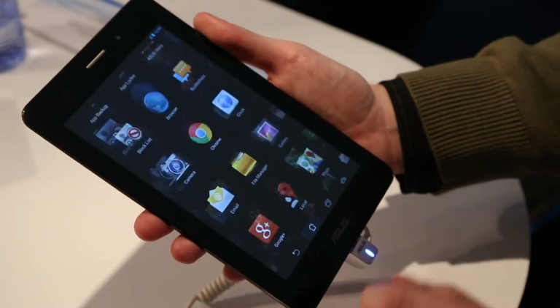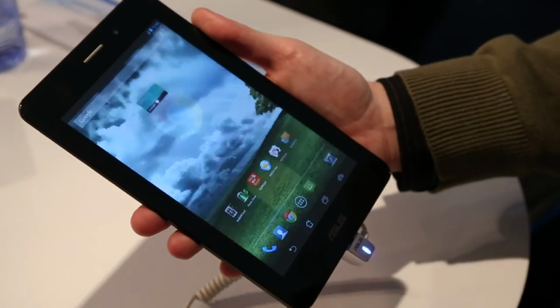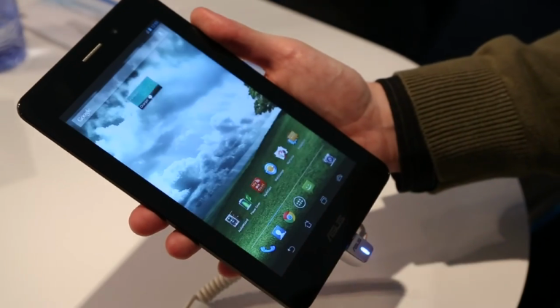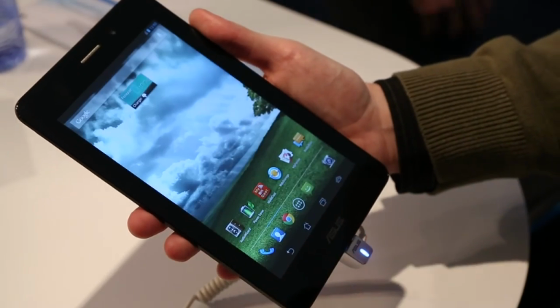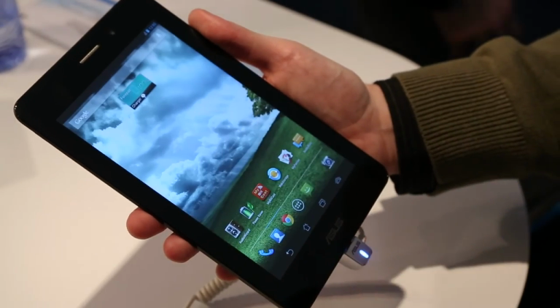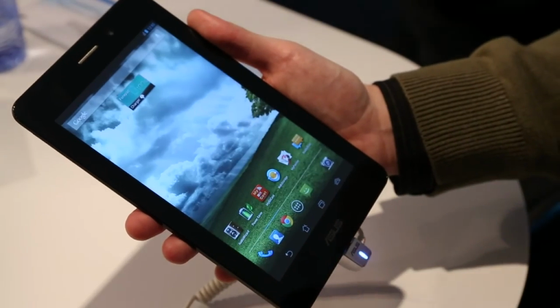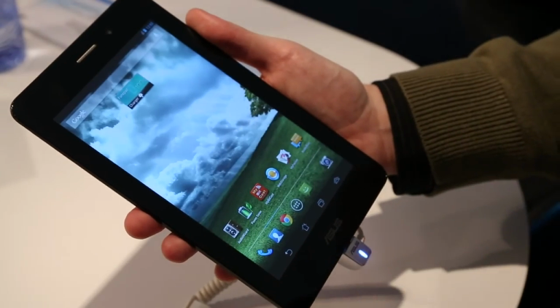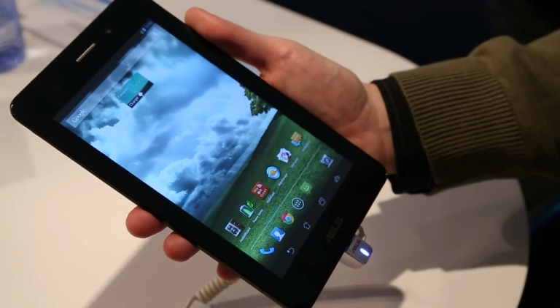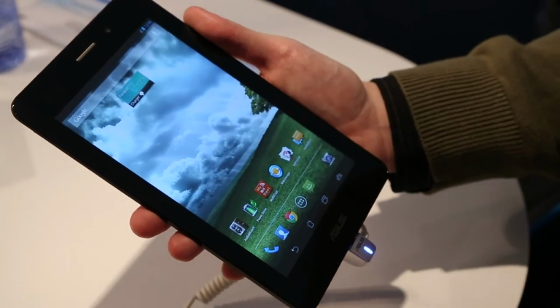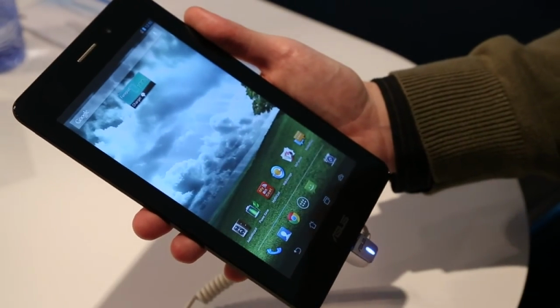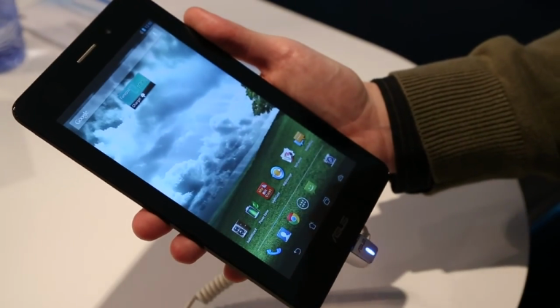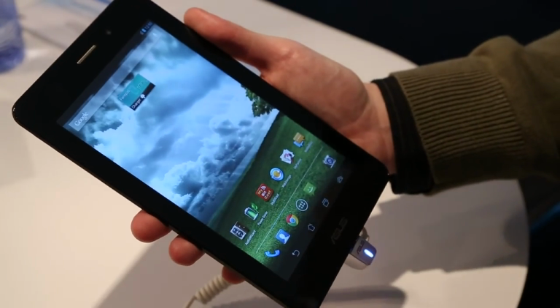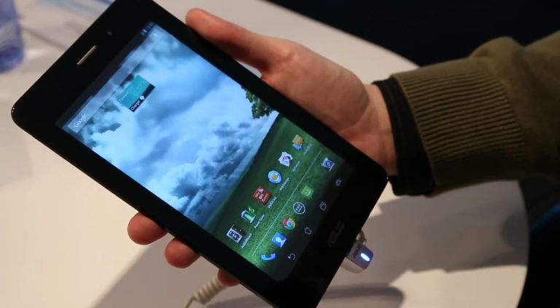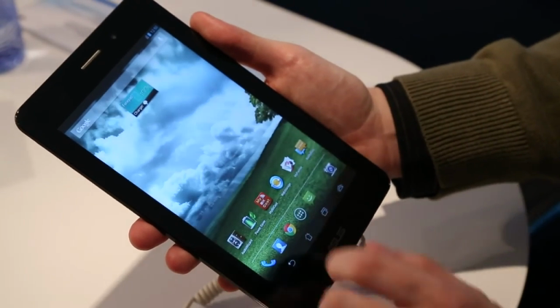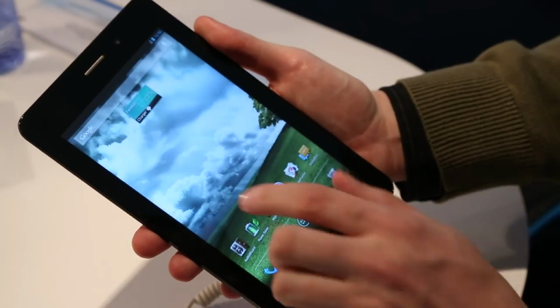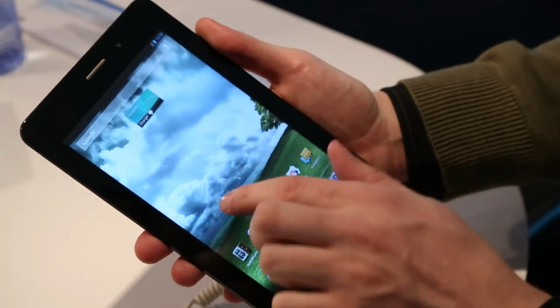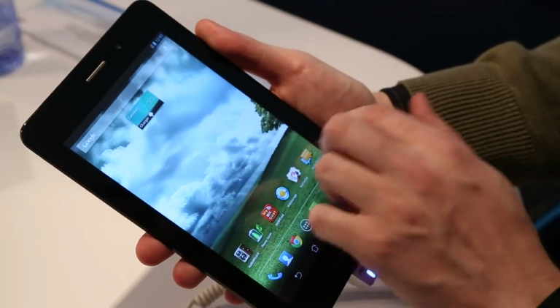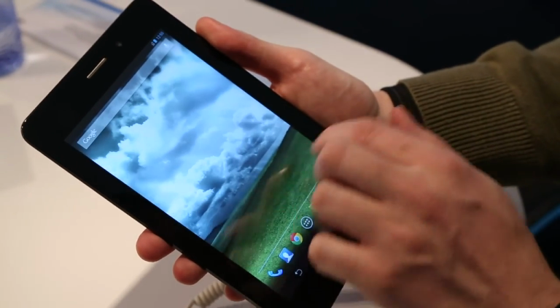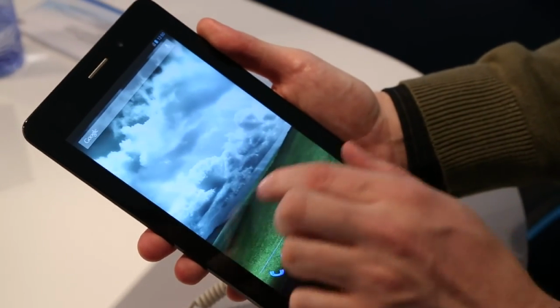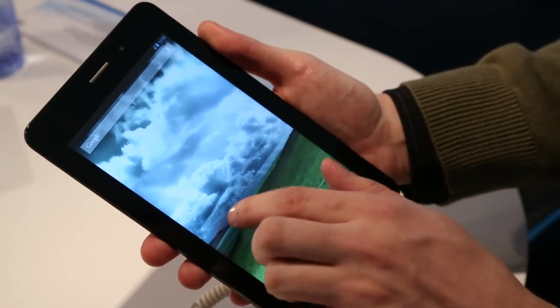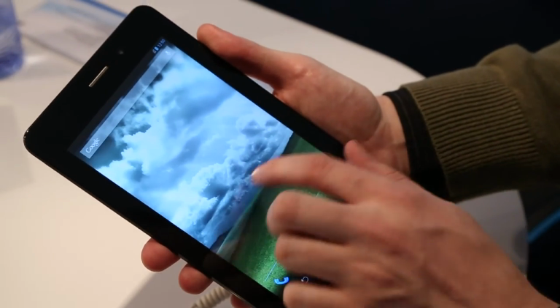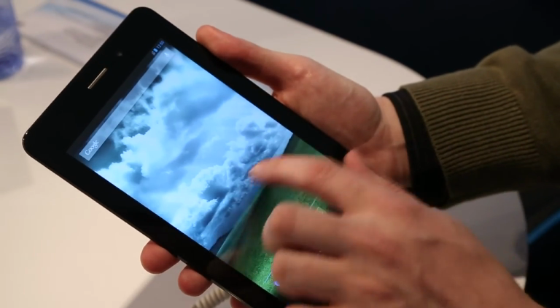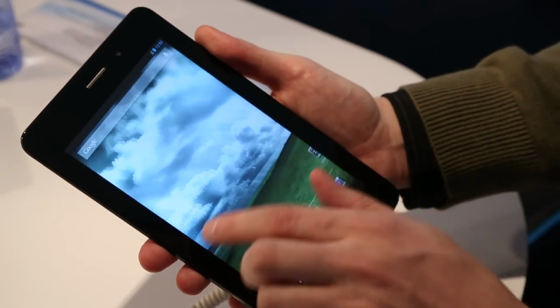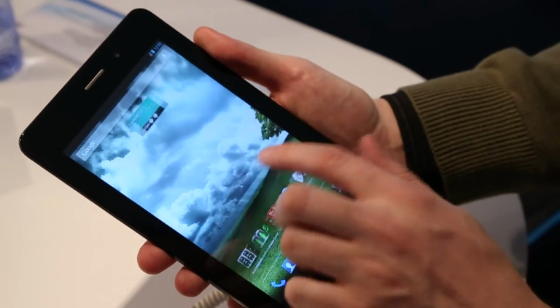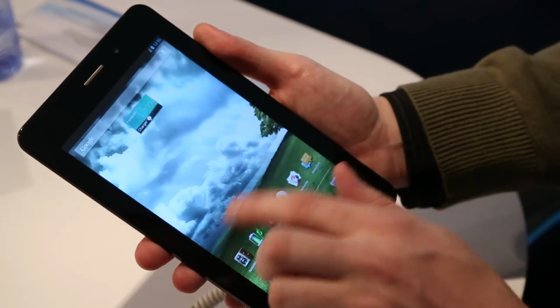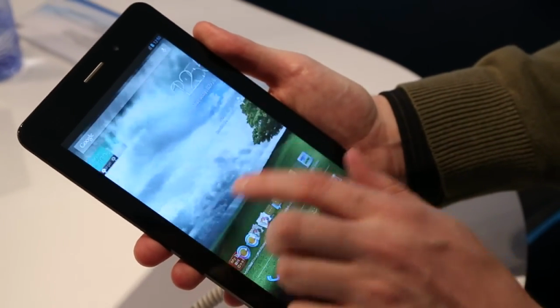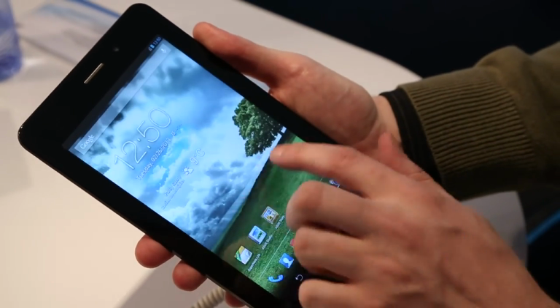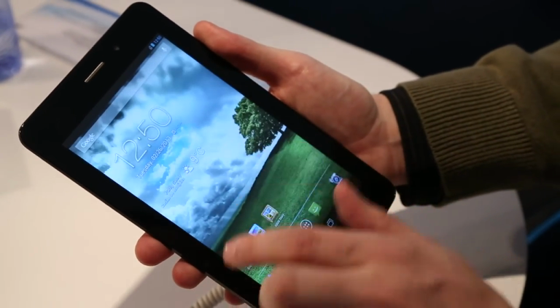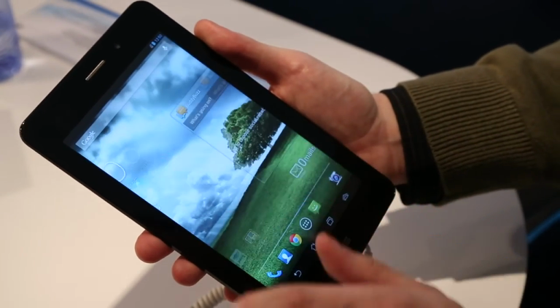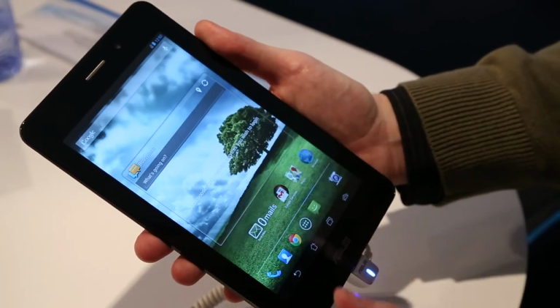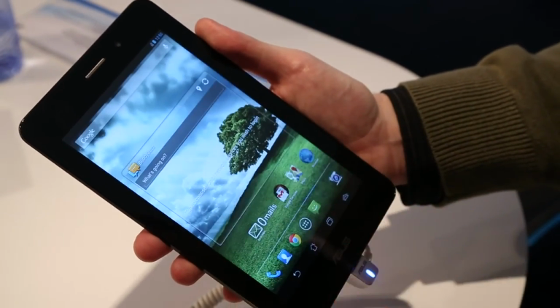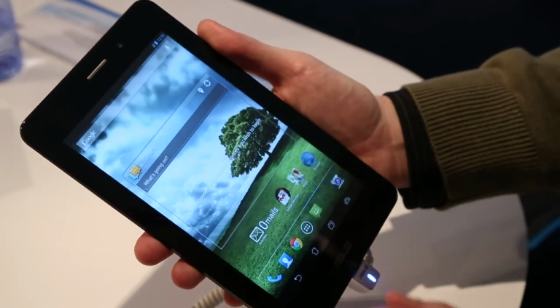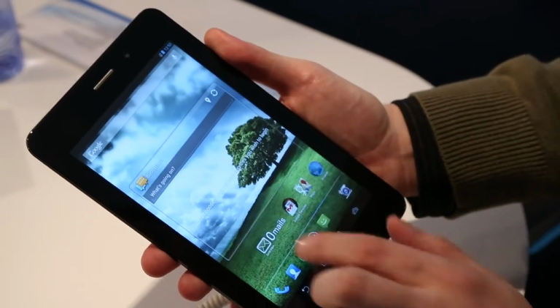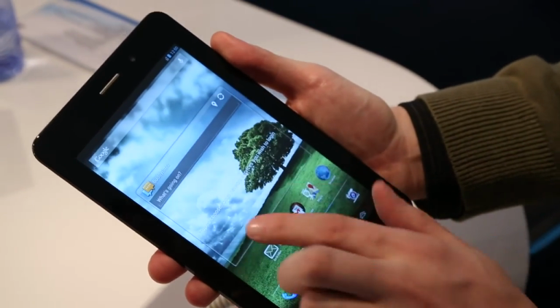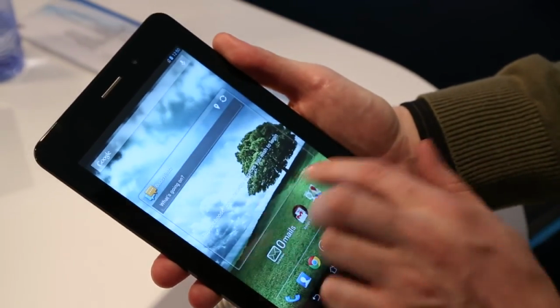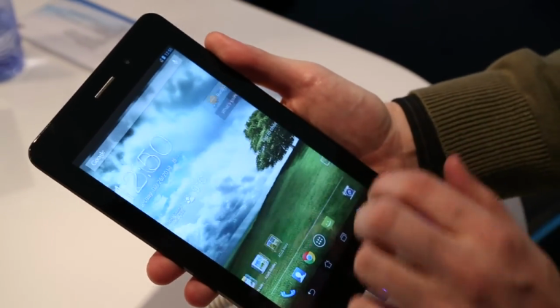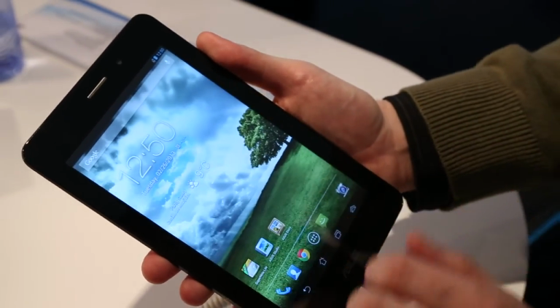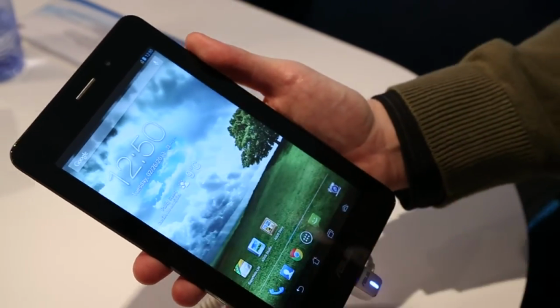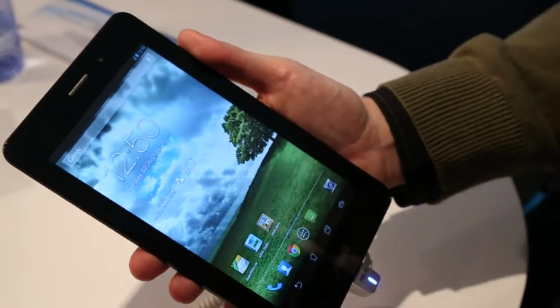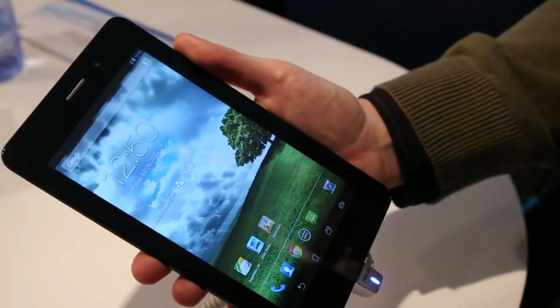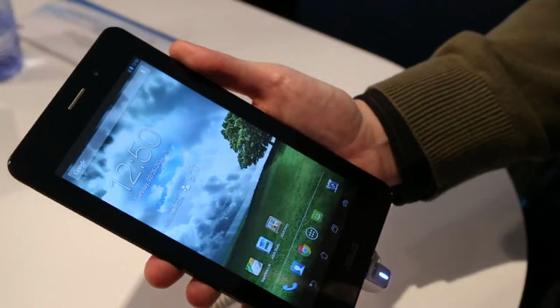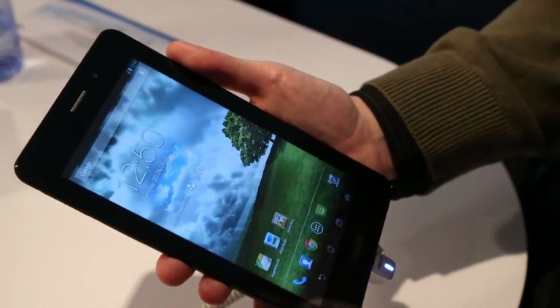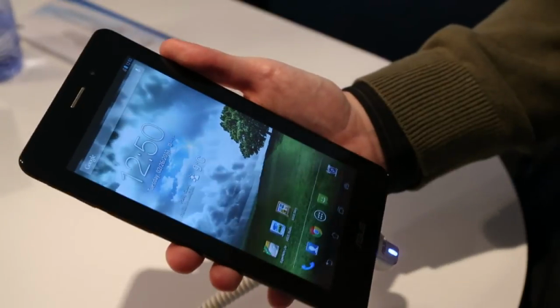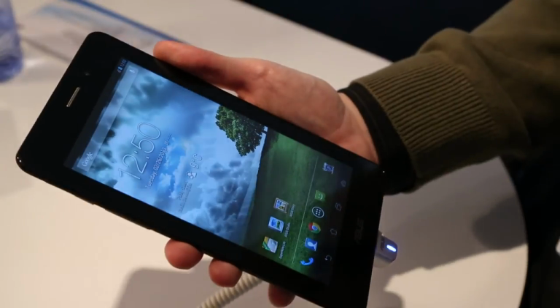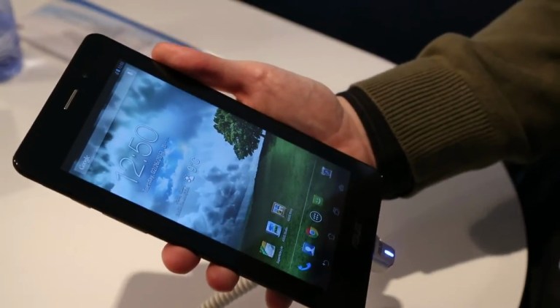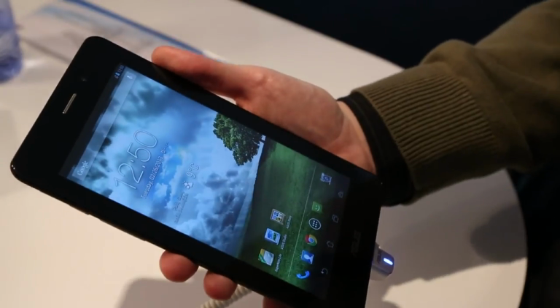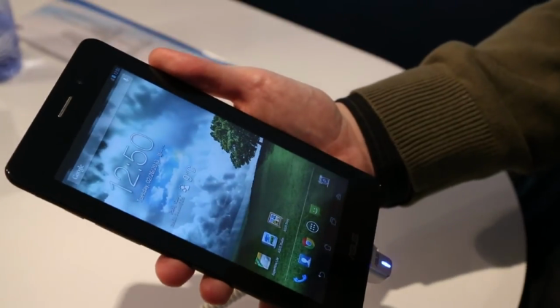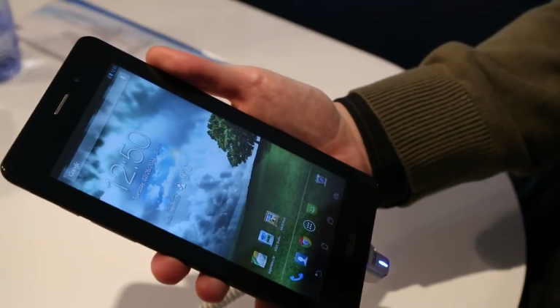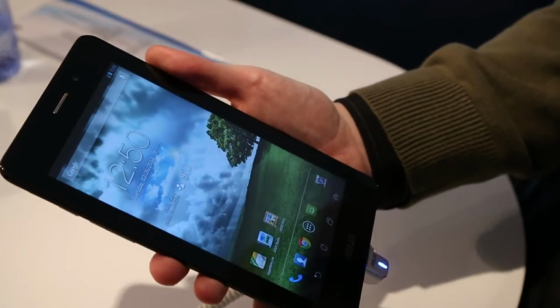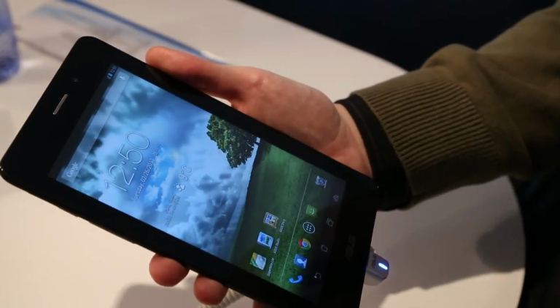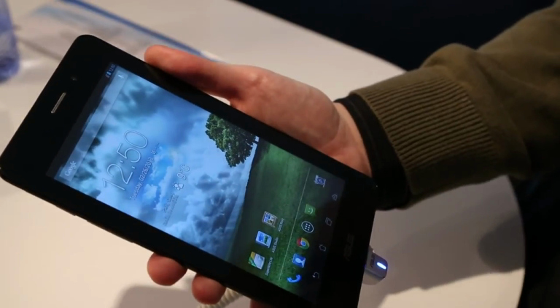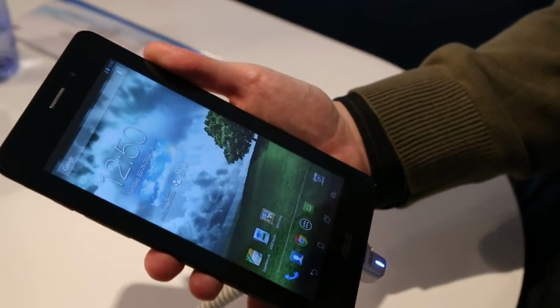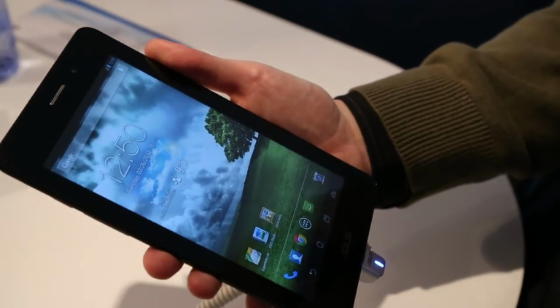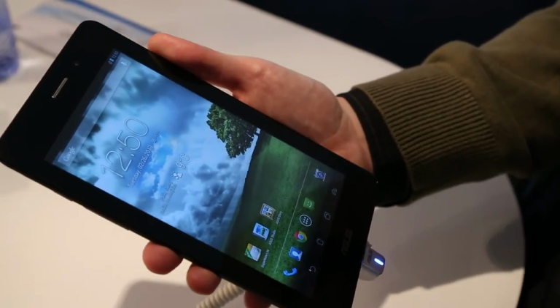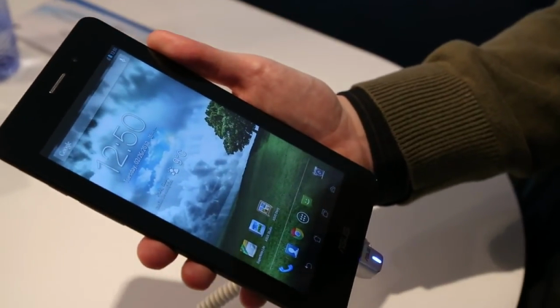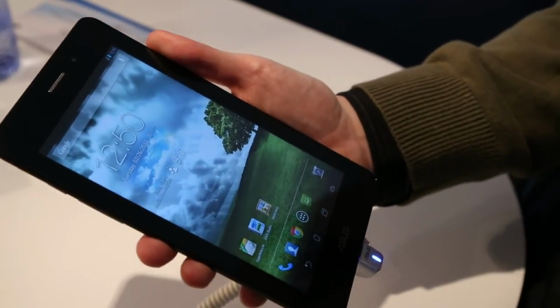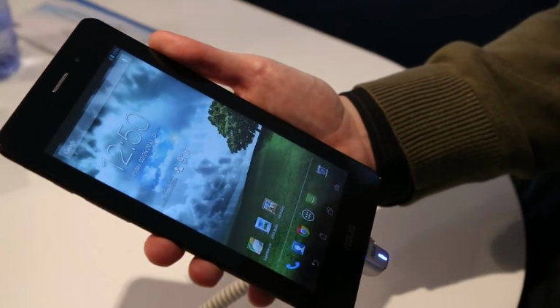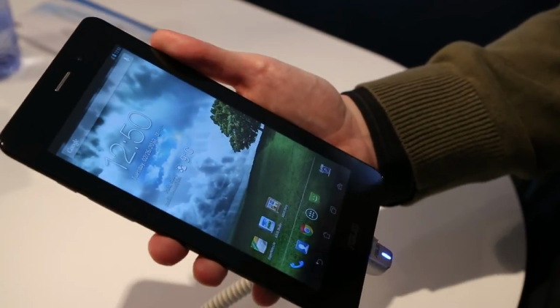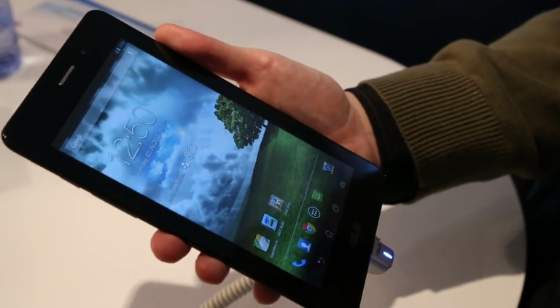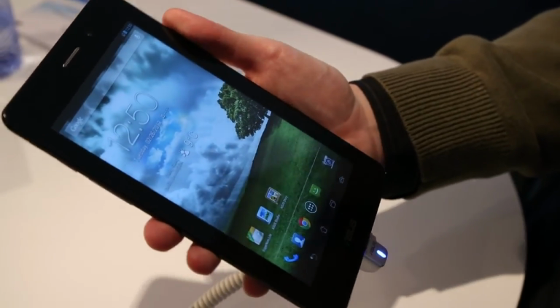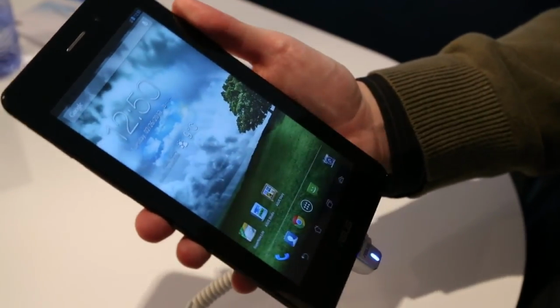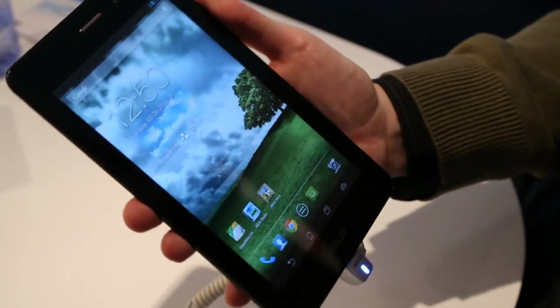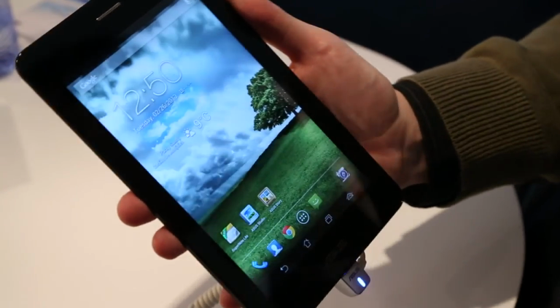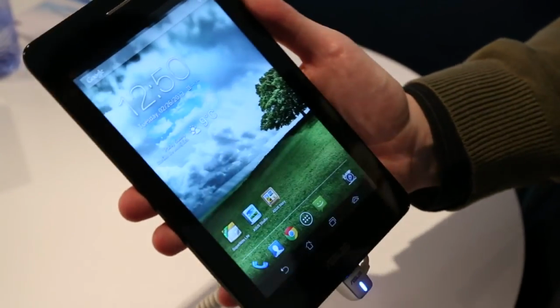If you've seen a Nexus 7, you've kind of seen the basic idea here — just add a phone app. This is the Asus Phone Pad.